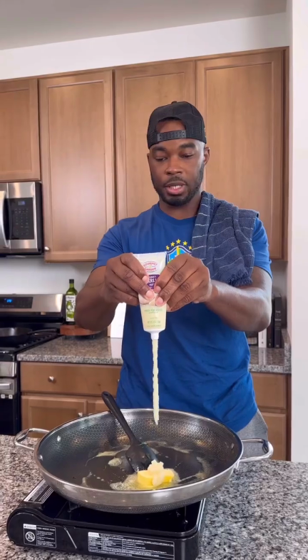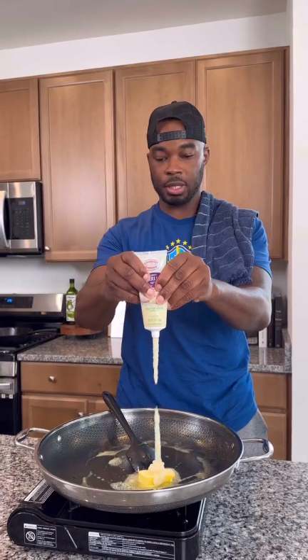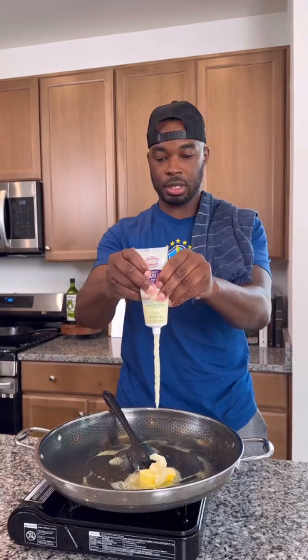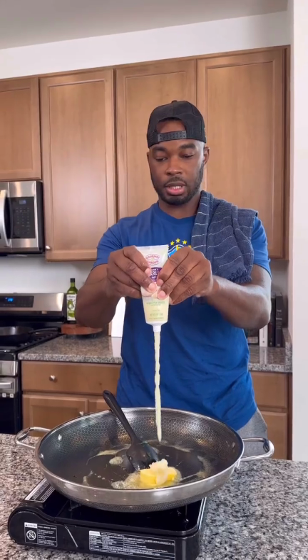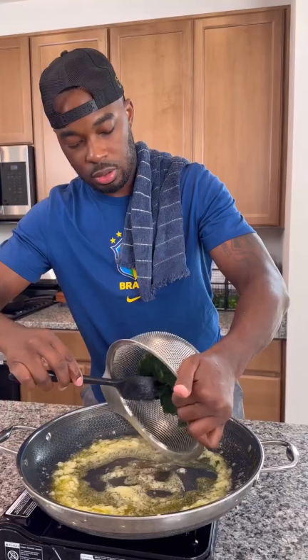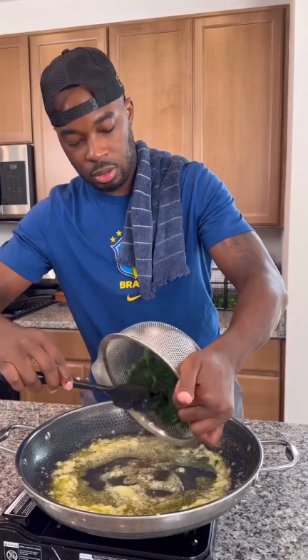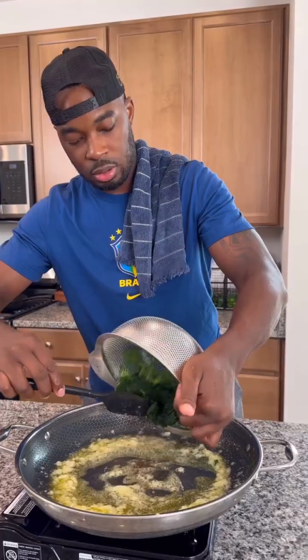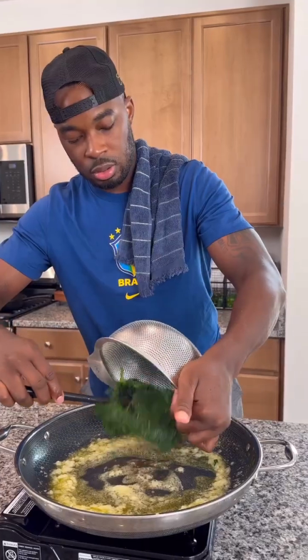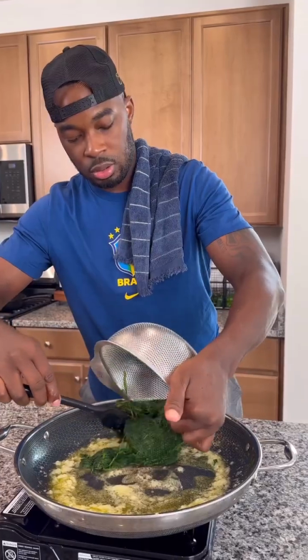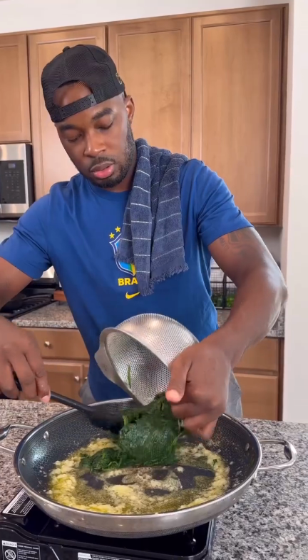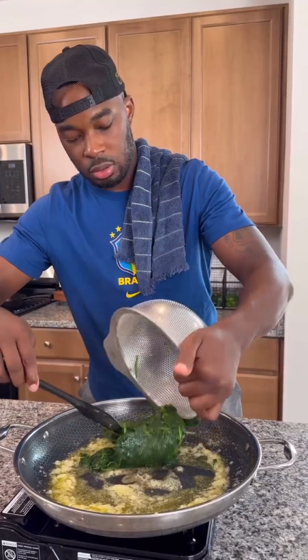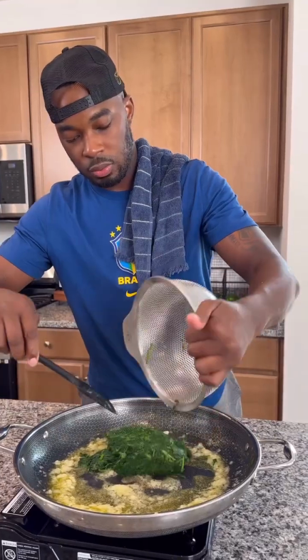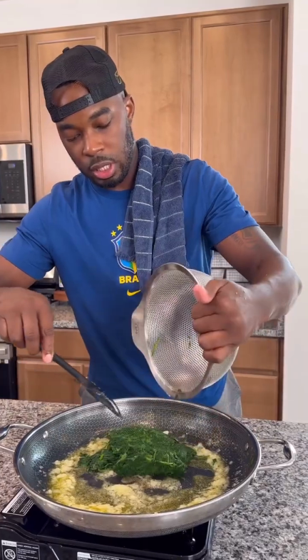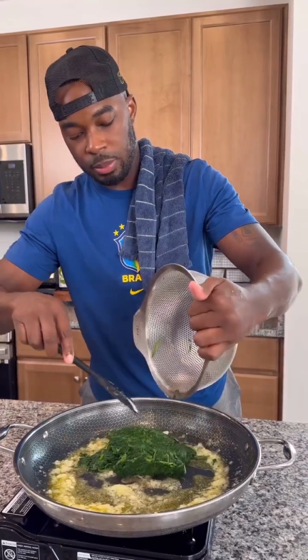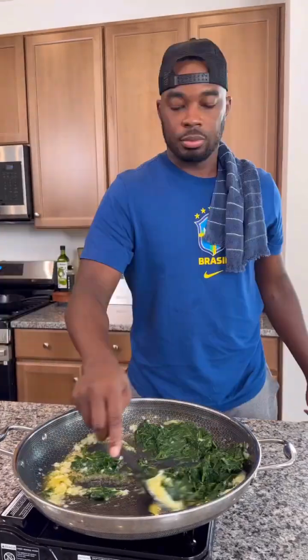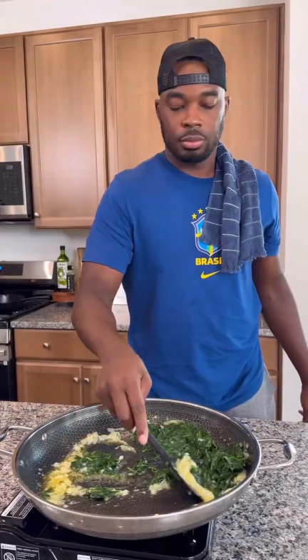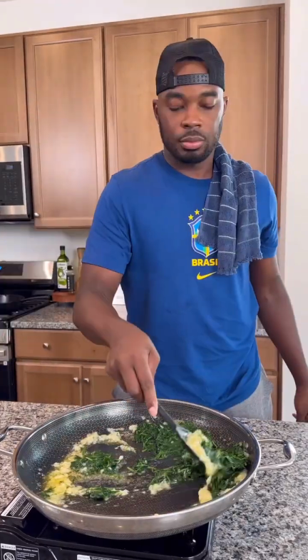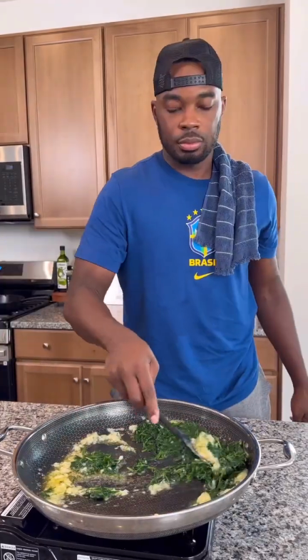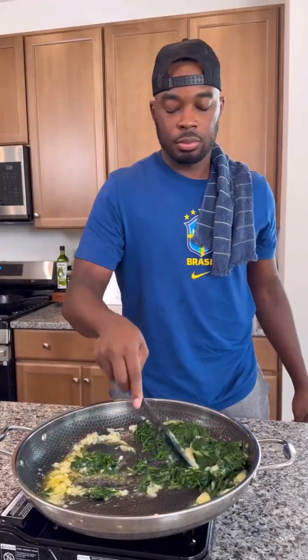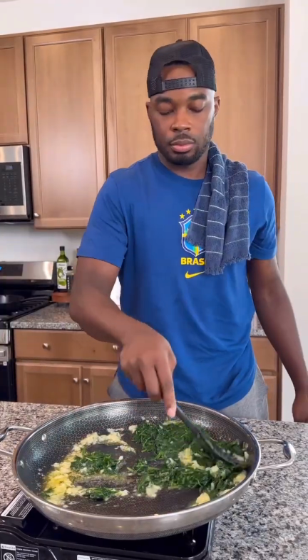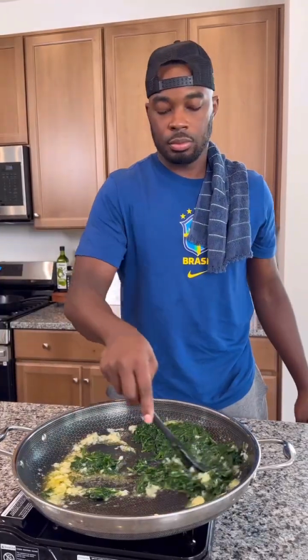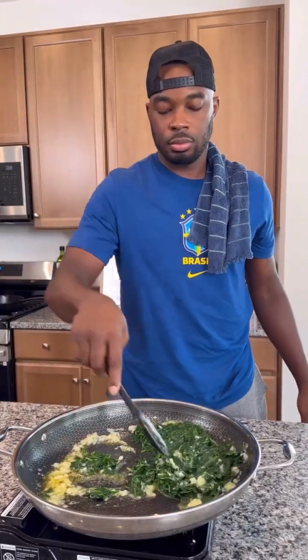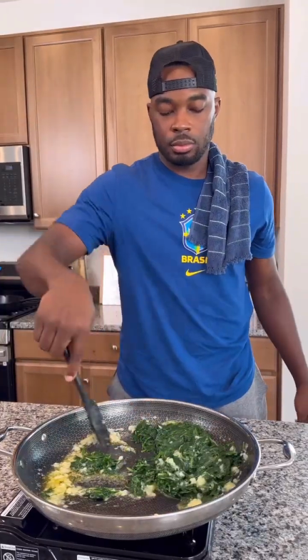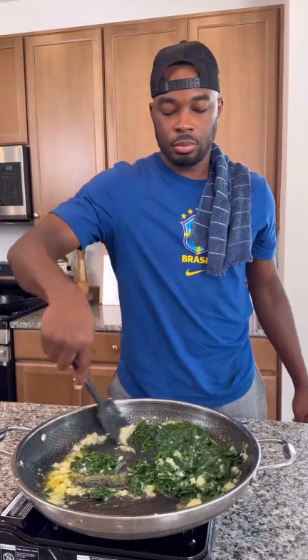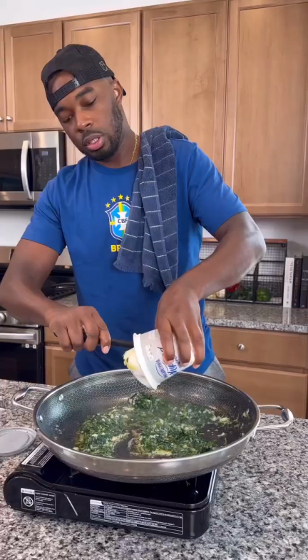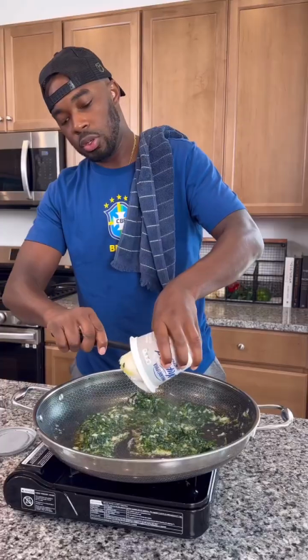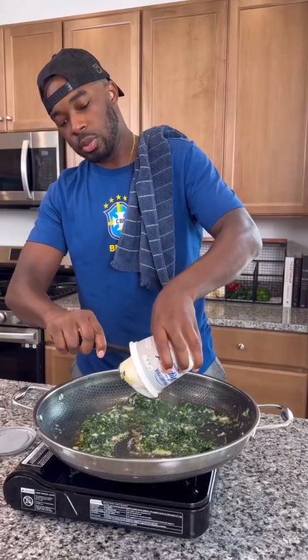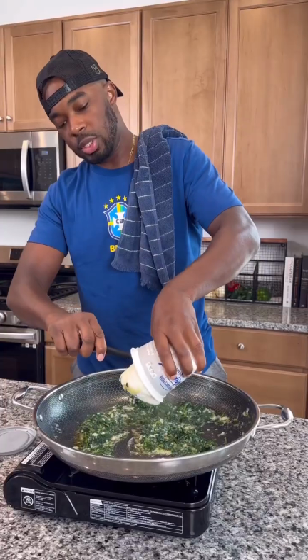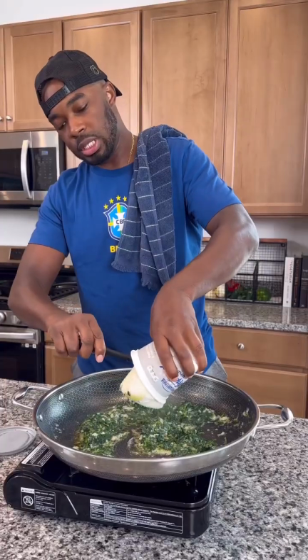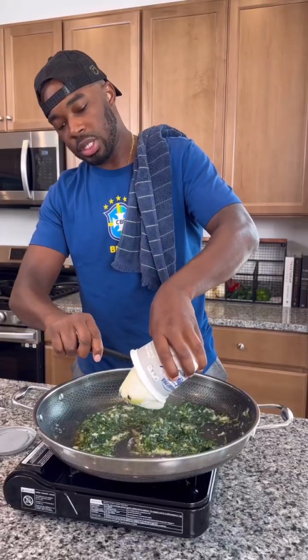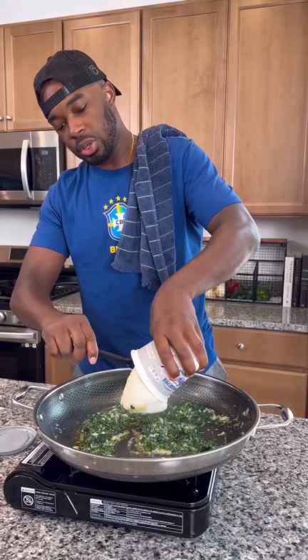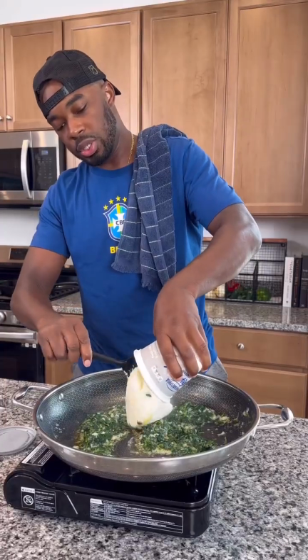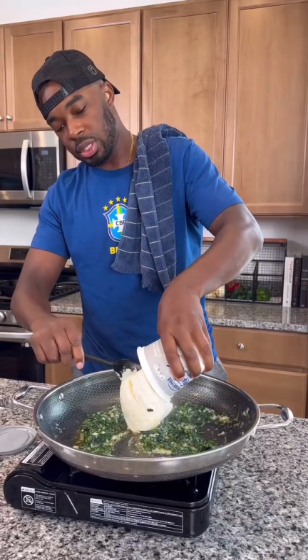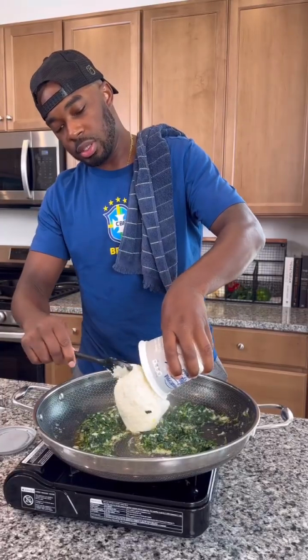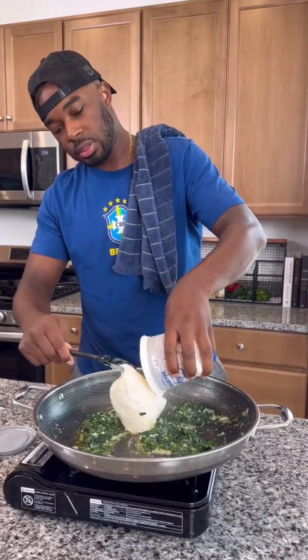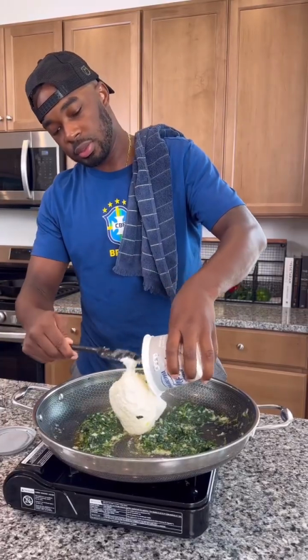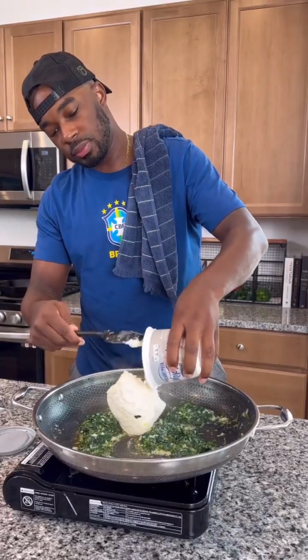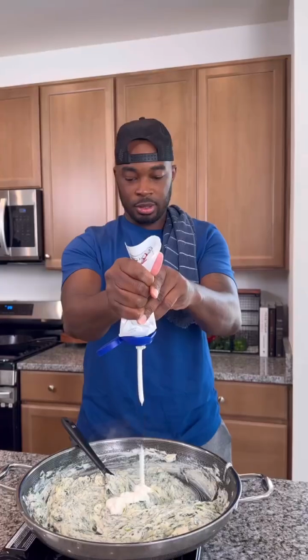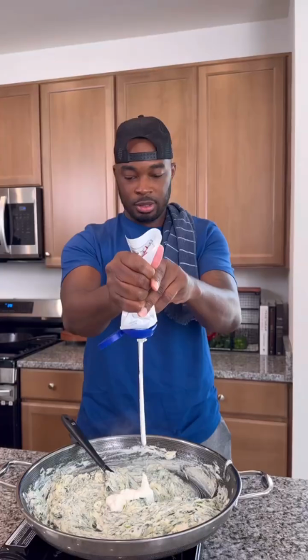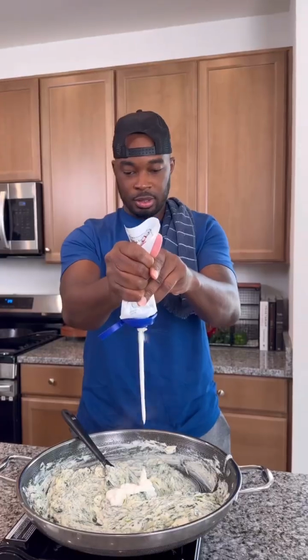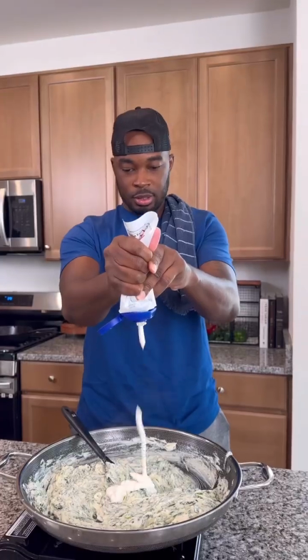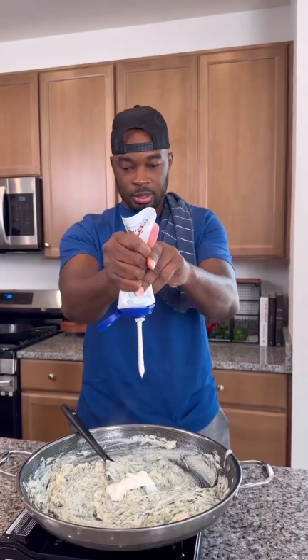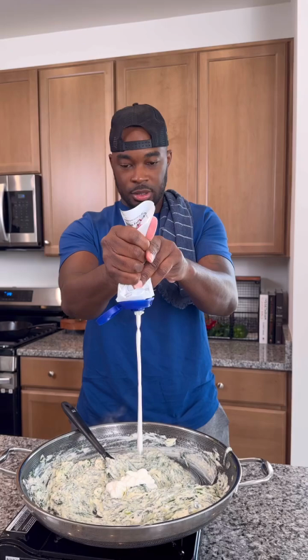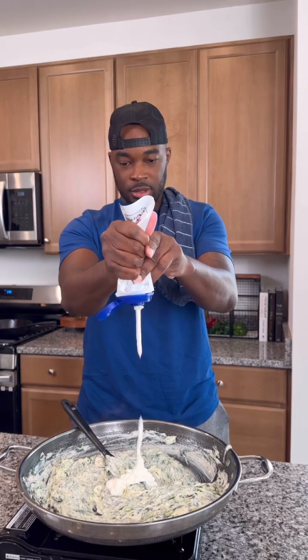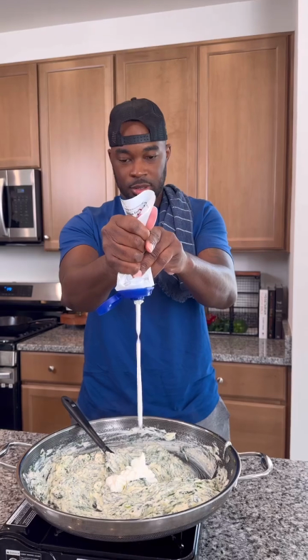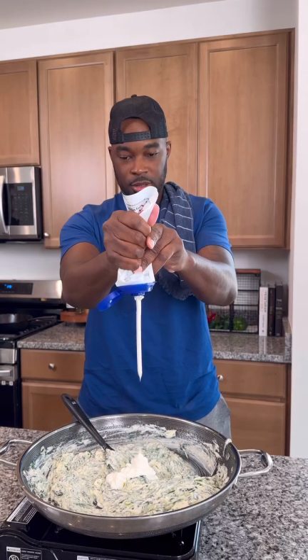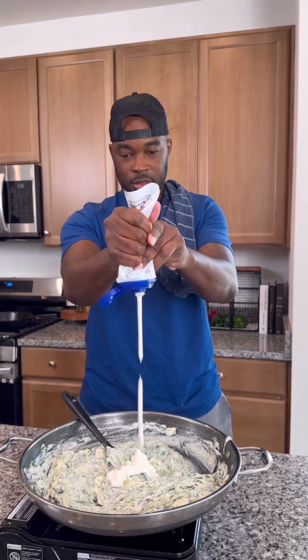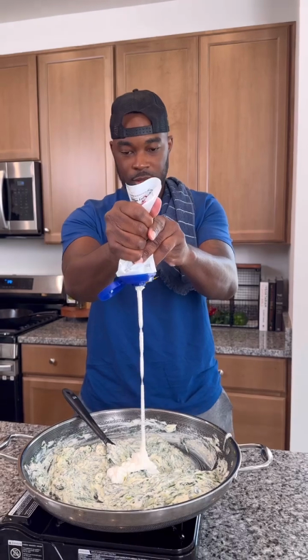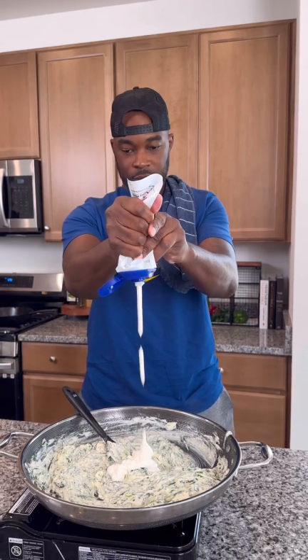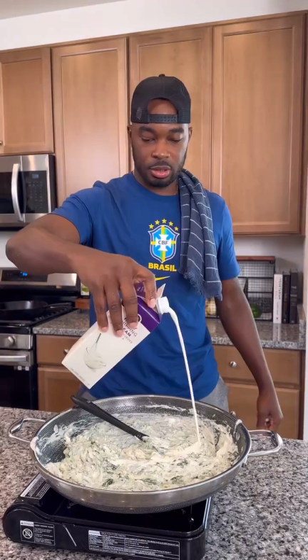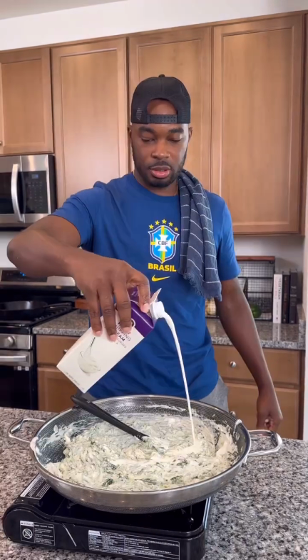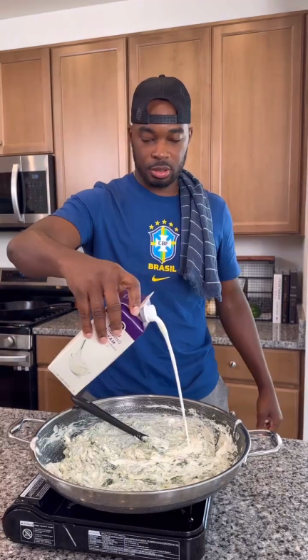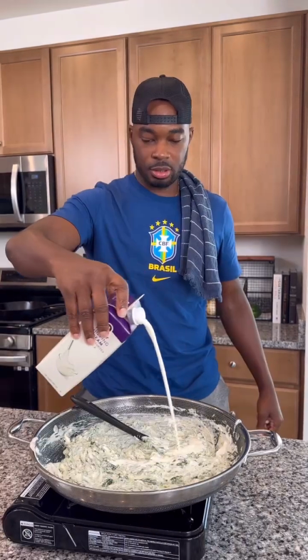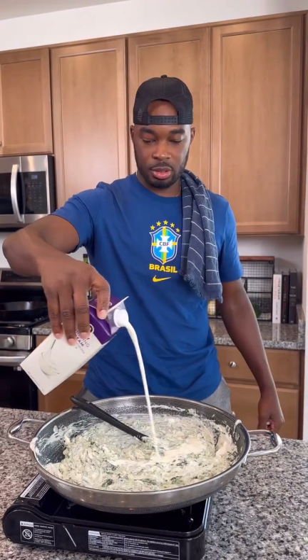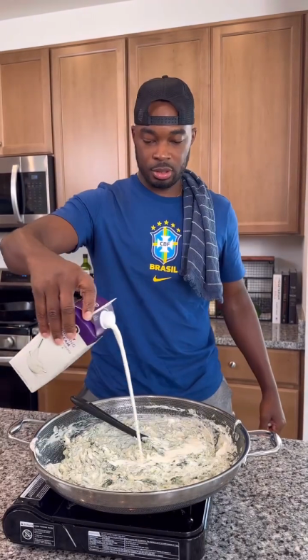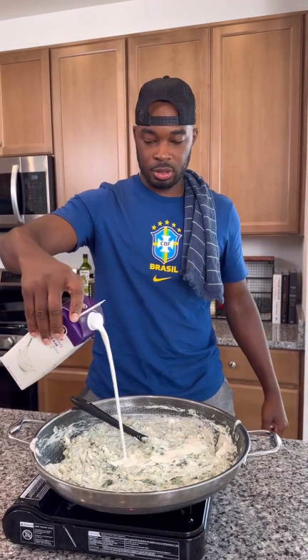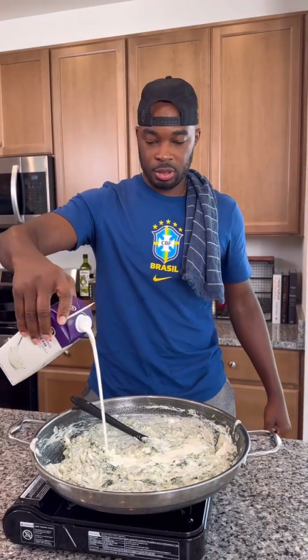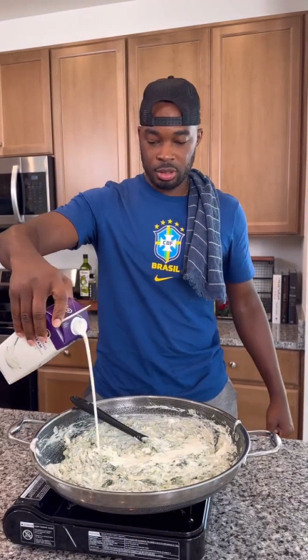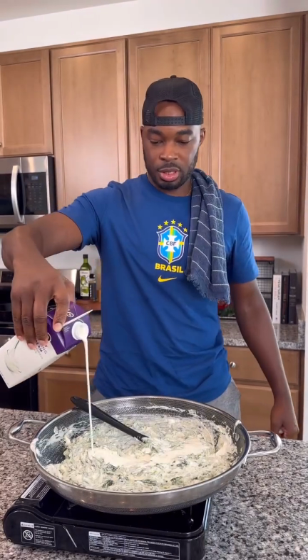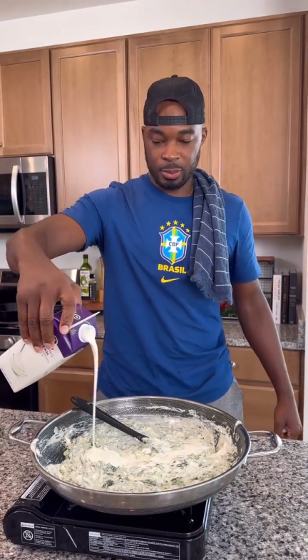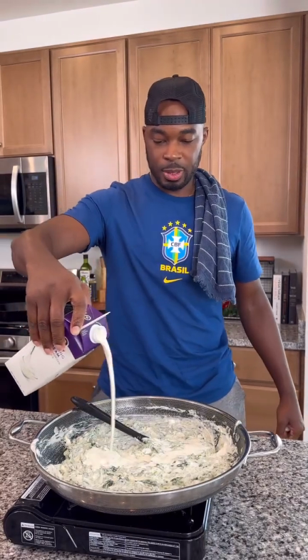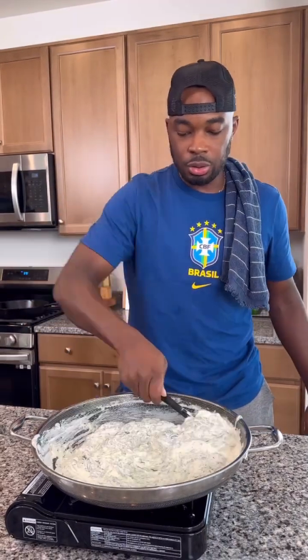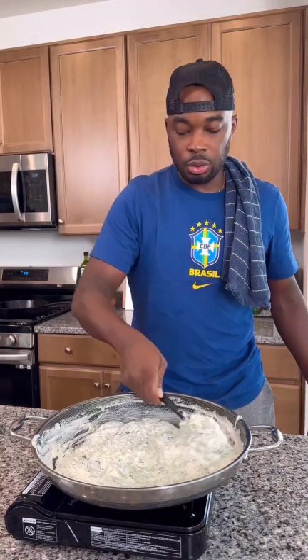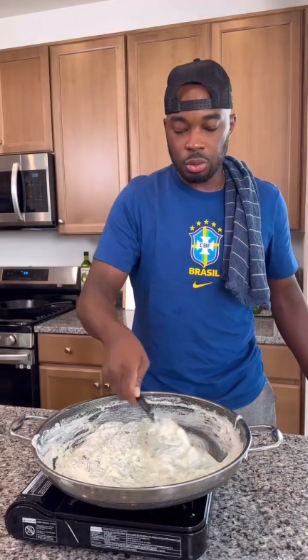In that same skillet, I added some salted butter, some garlic, that same spinach, and mixed that up. Then I added some cream cheese, some sour cream, and heavy cream.